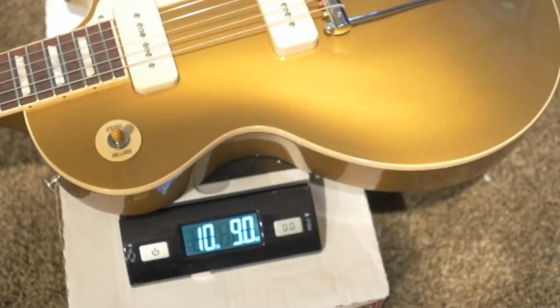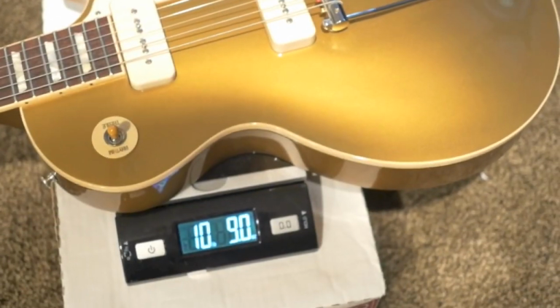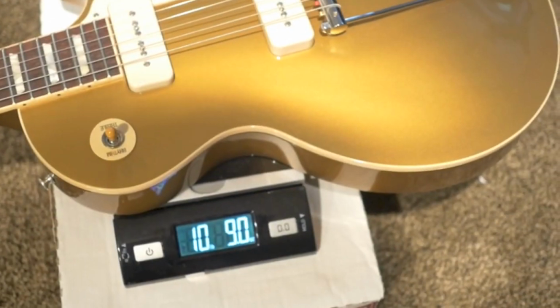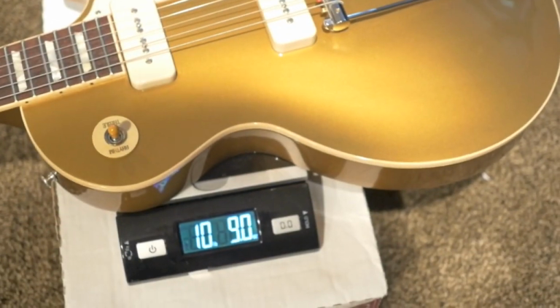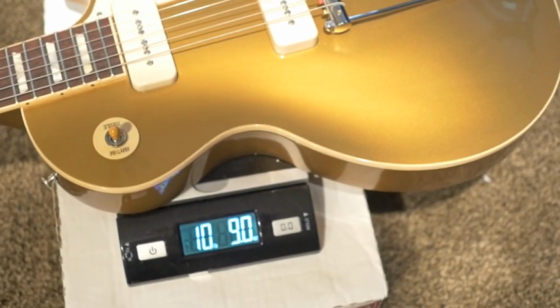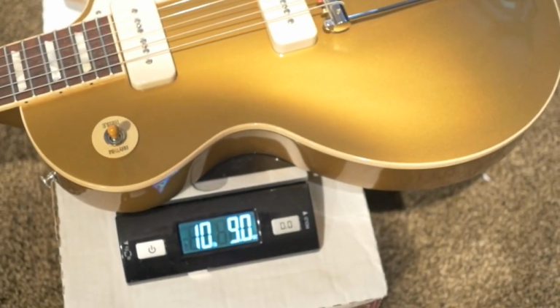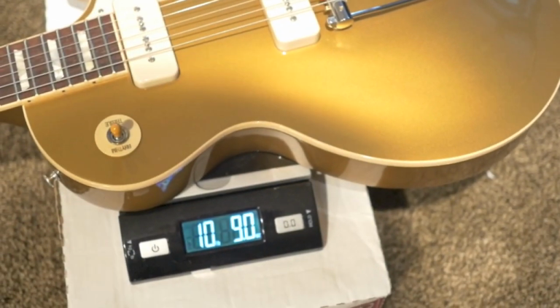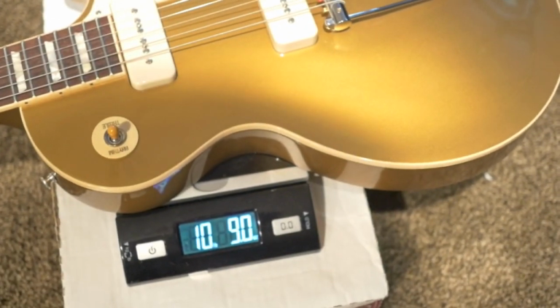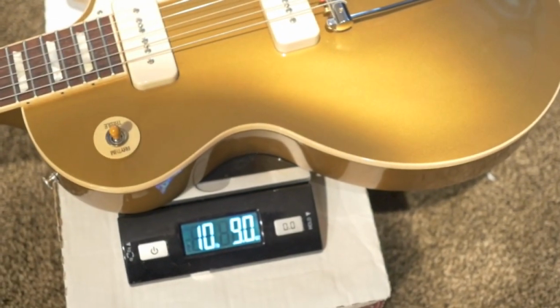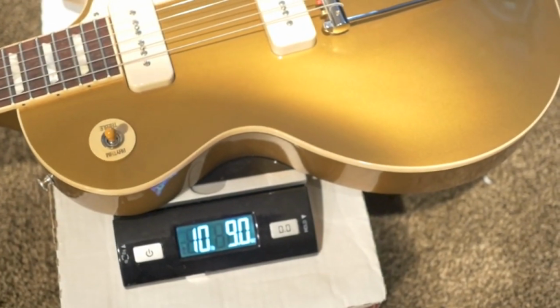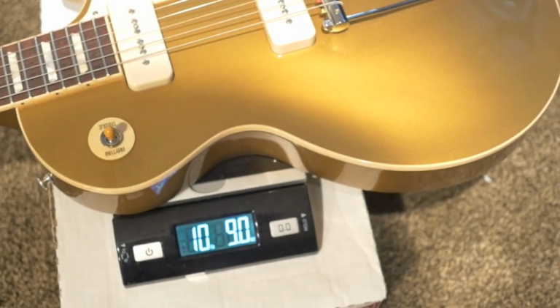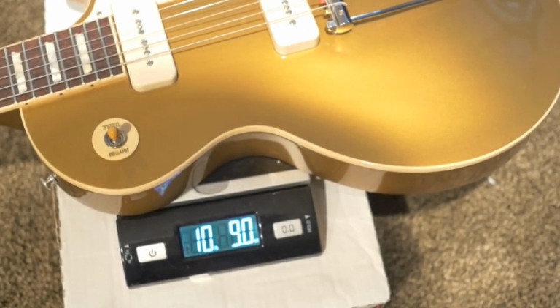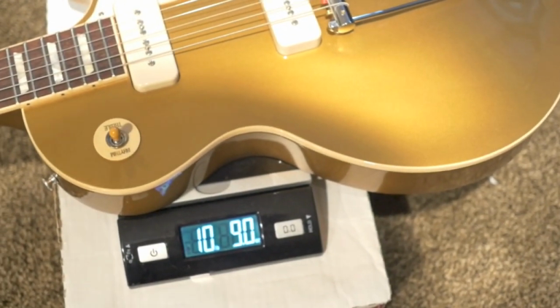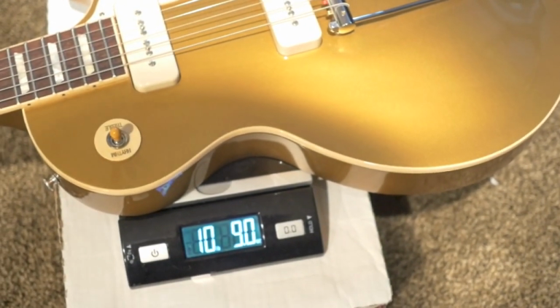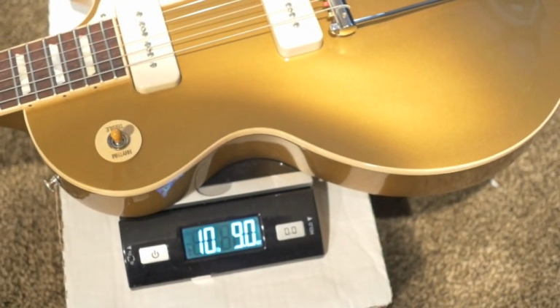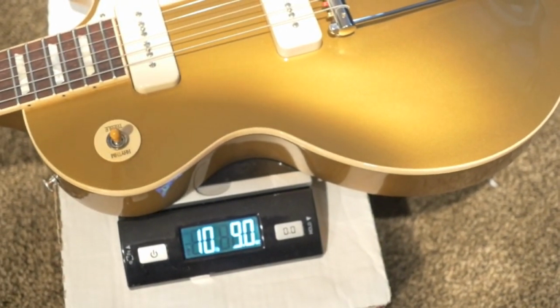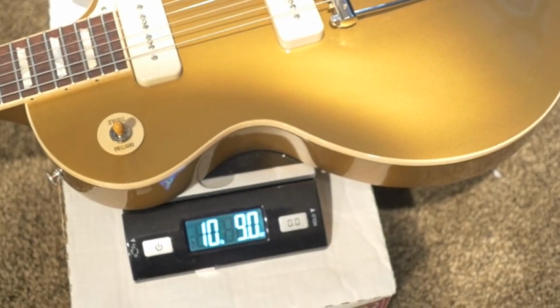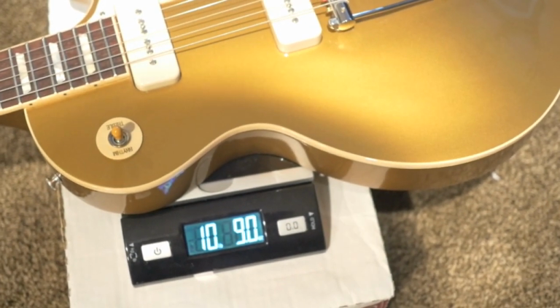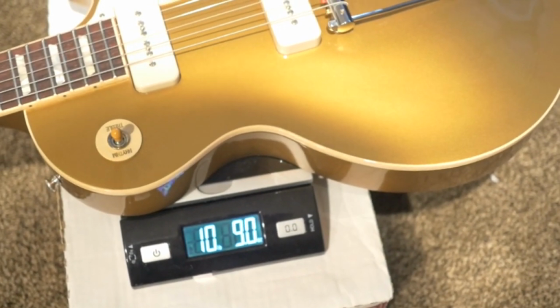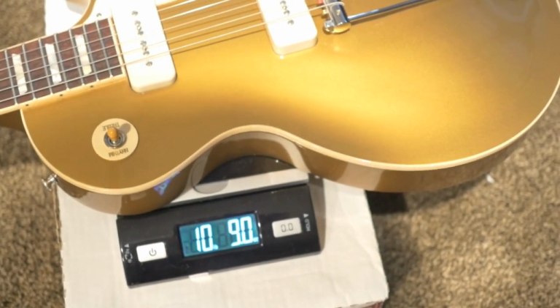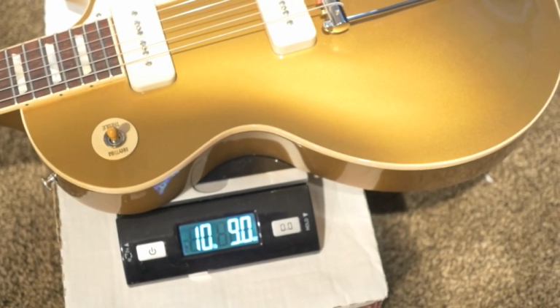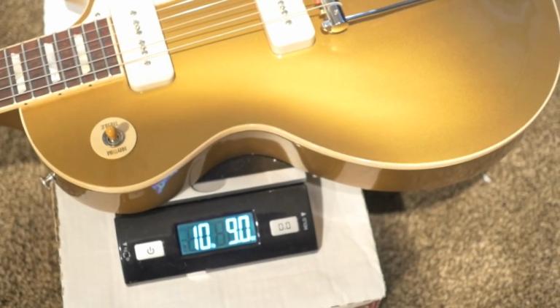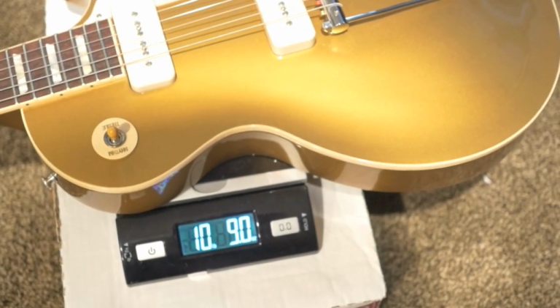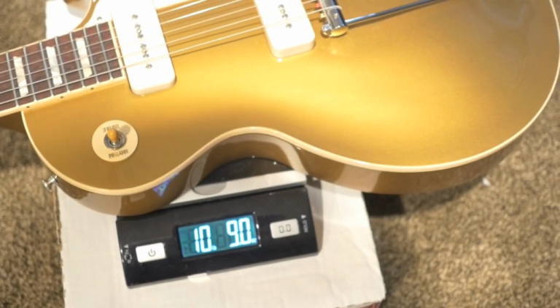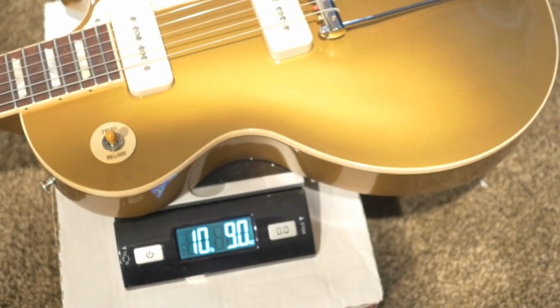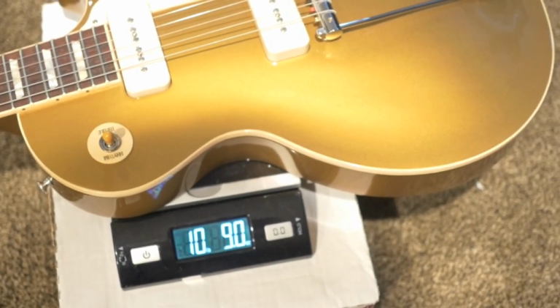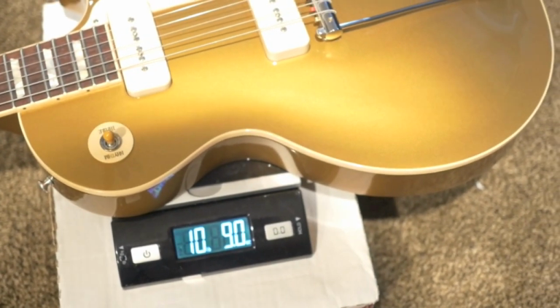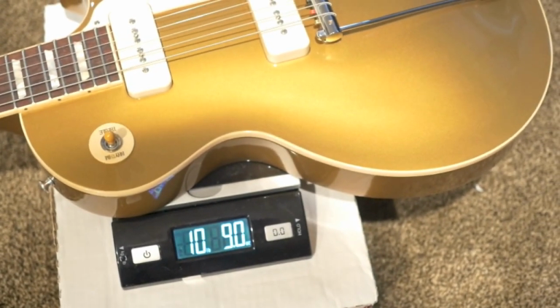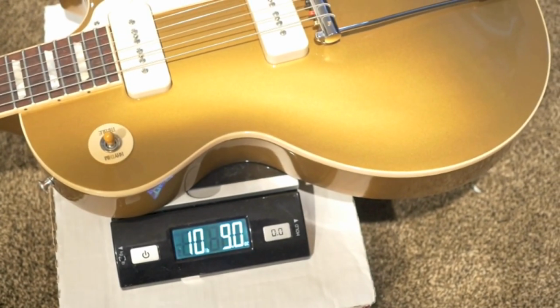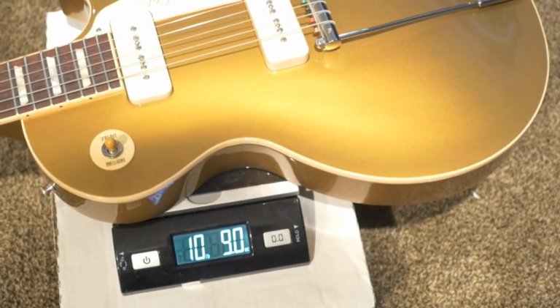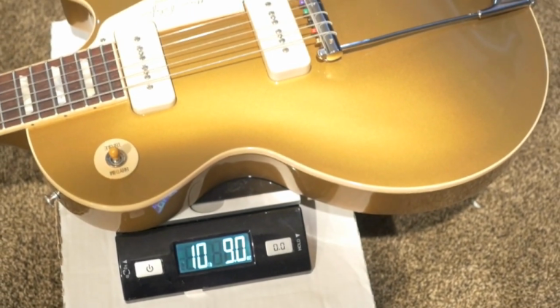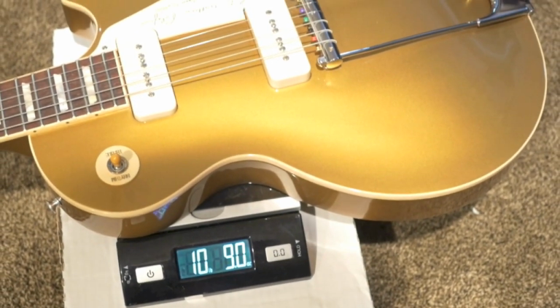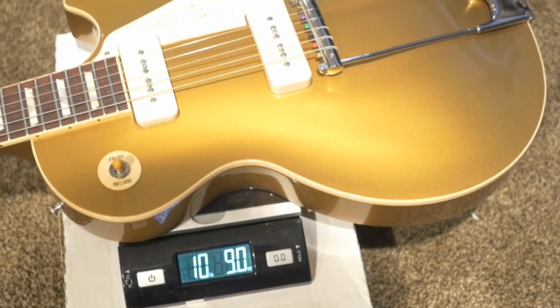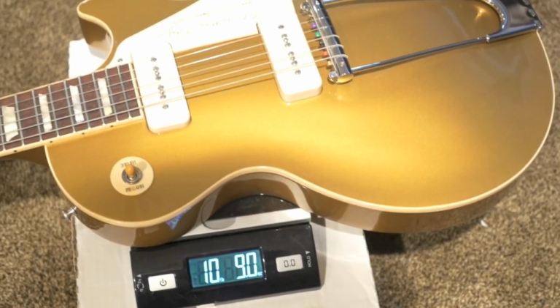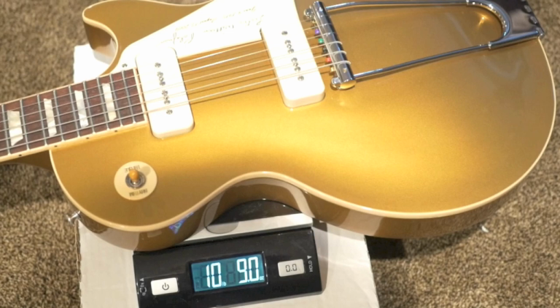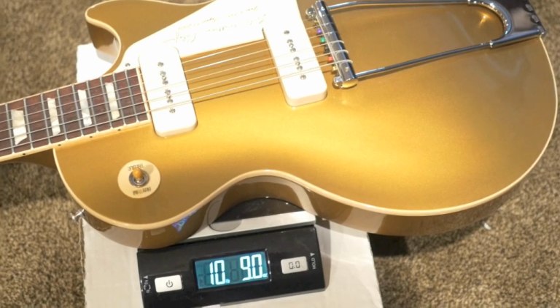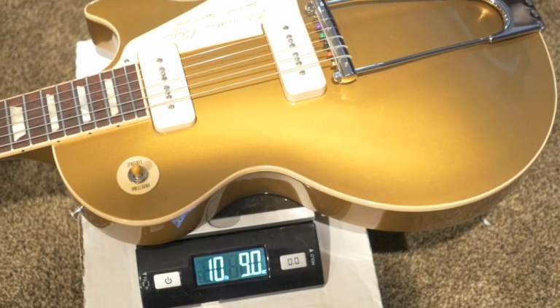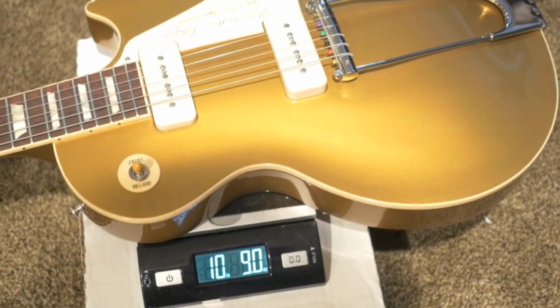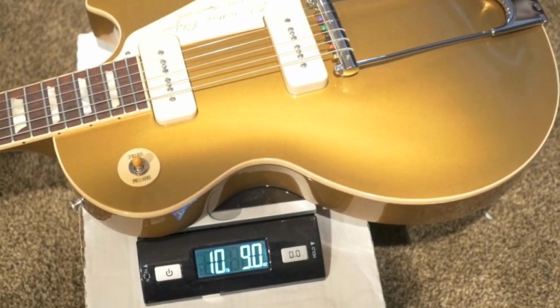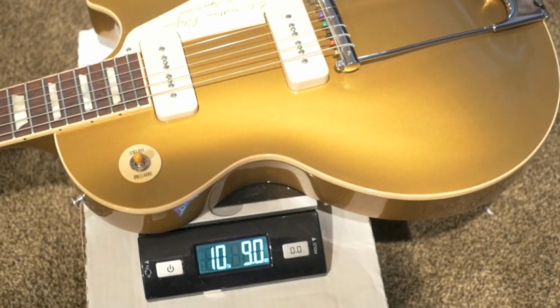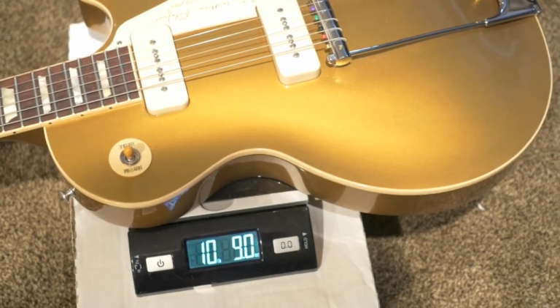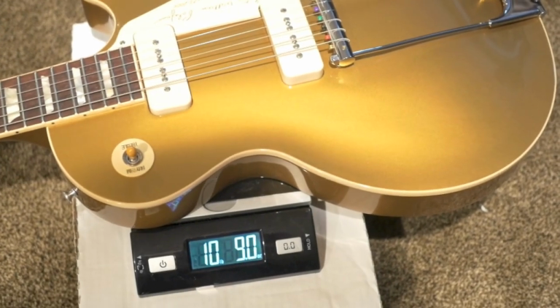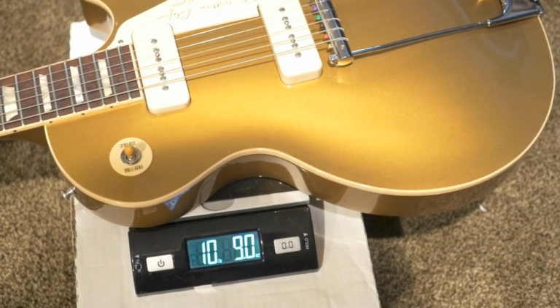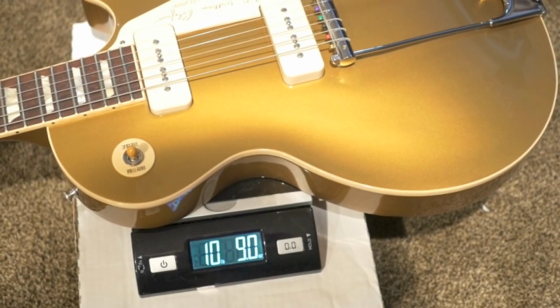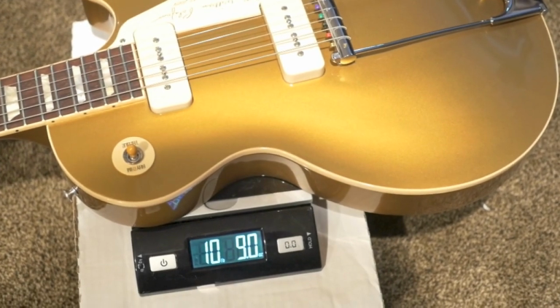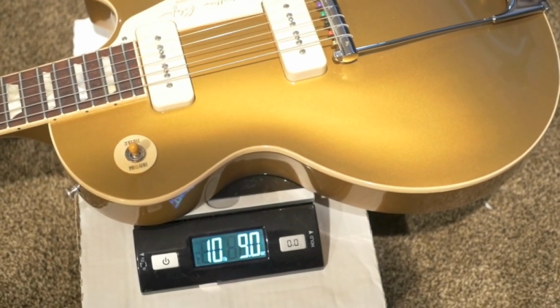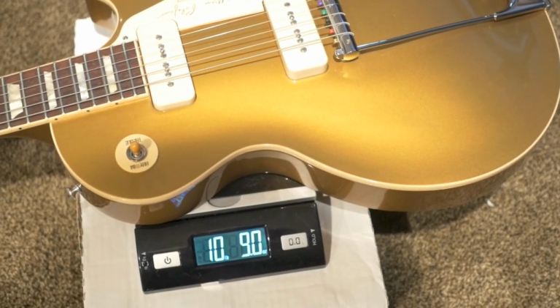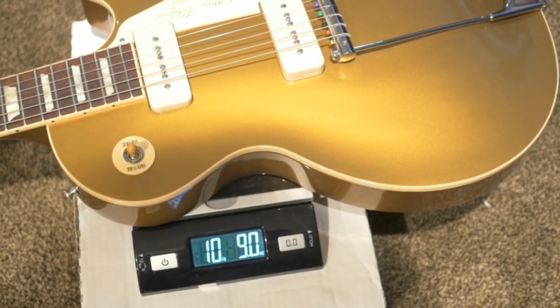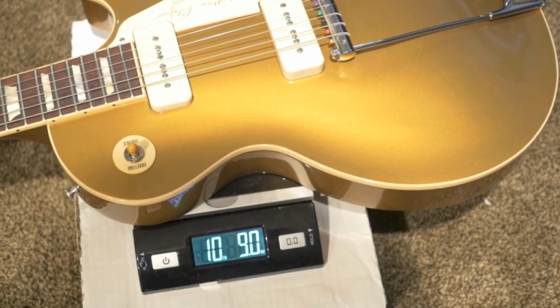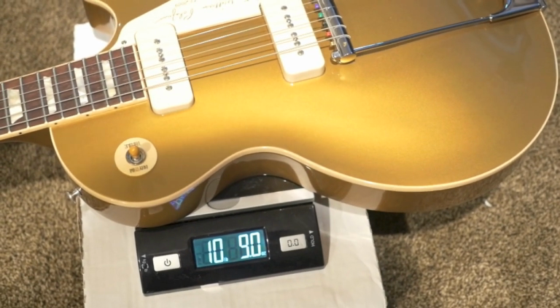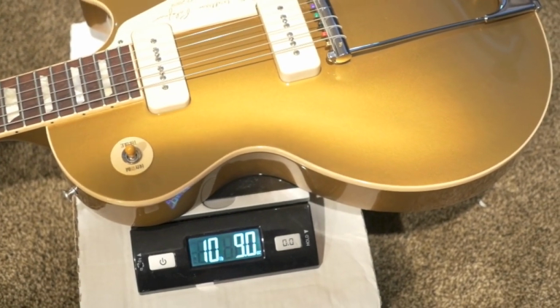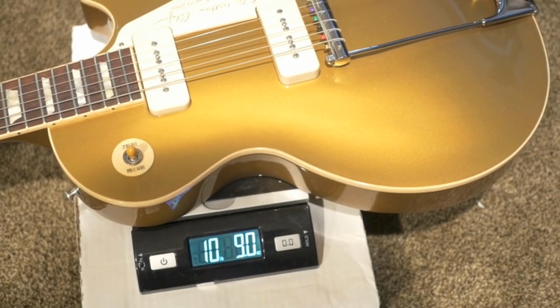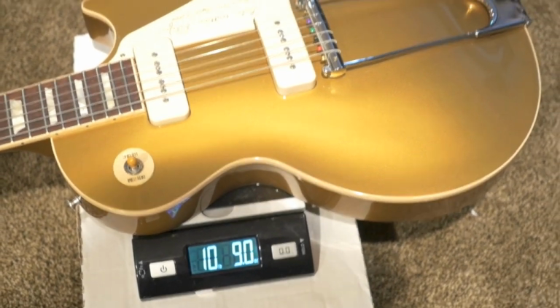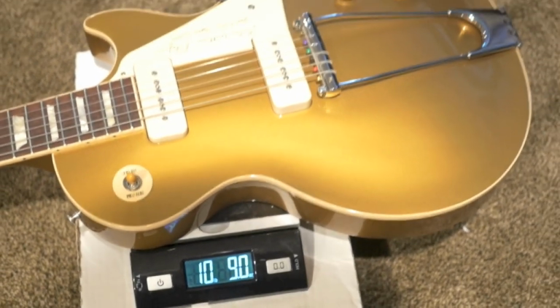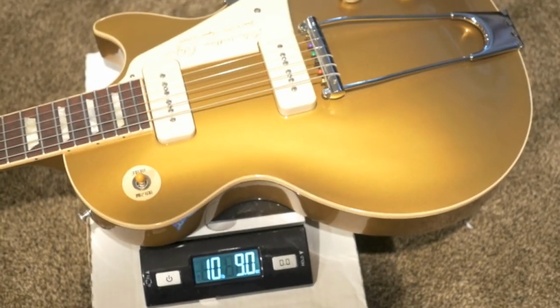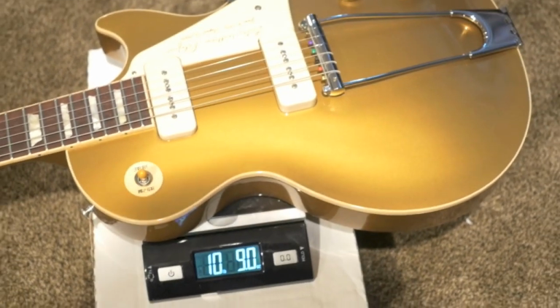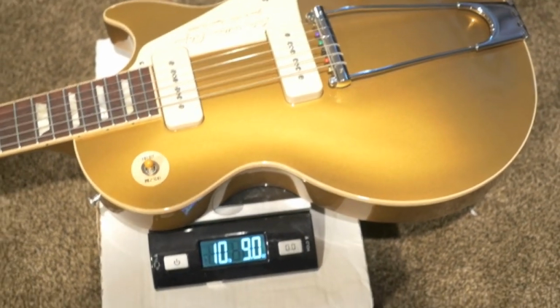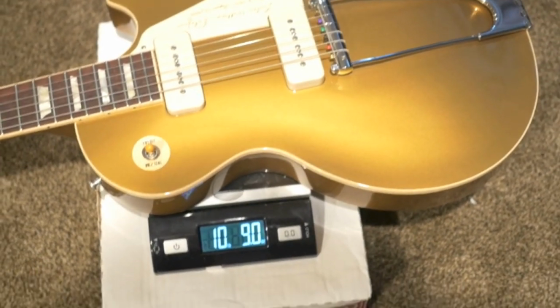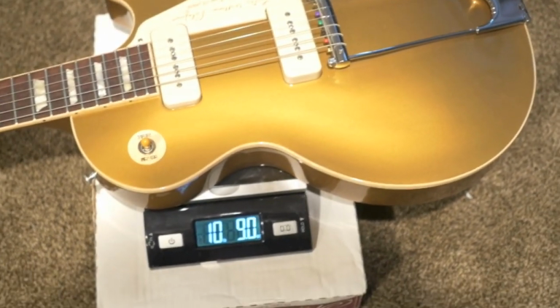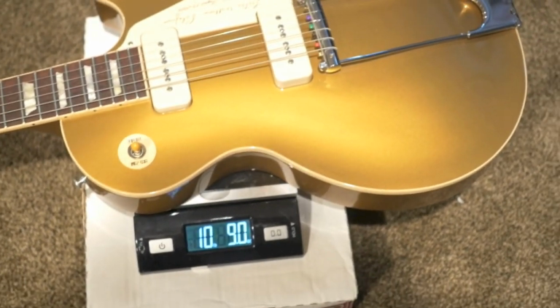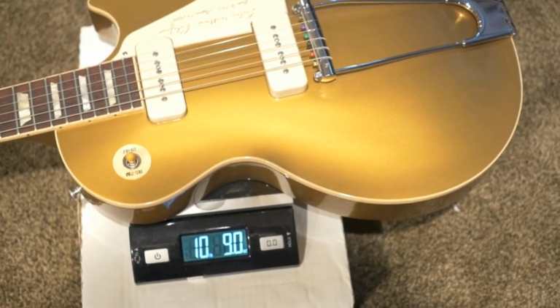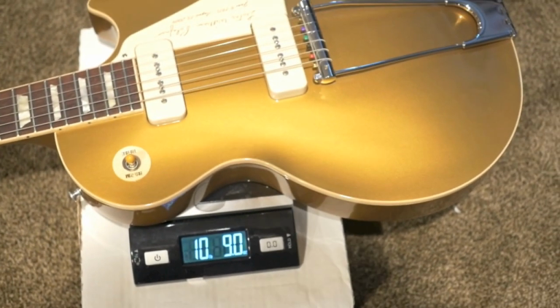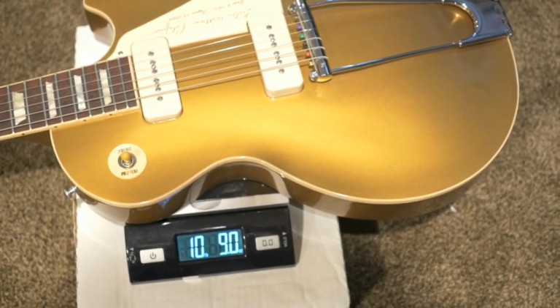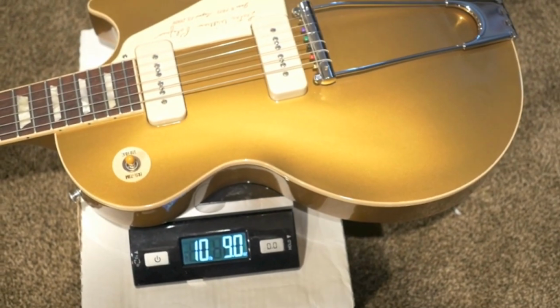On this scale it says 10 pounds, 9 ounces. My other scale said 10 pounds, 10 ounces. So it's definitely around there.